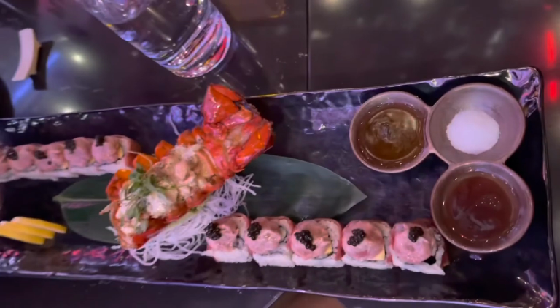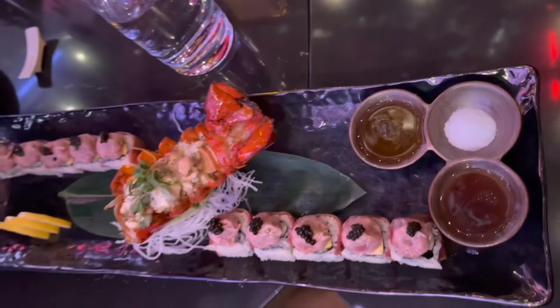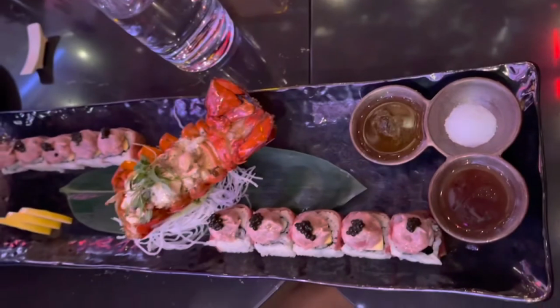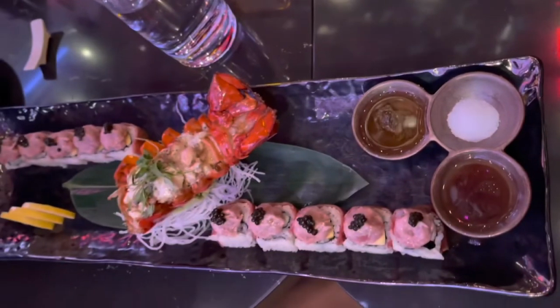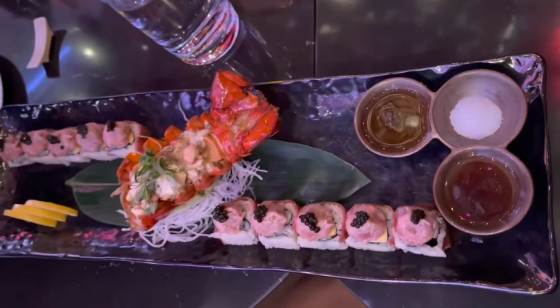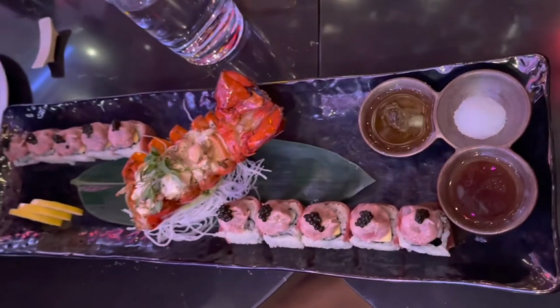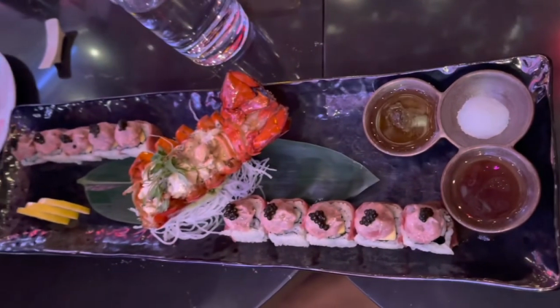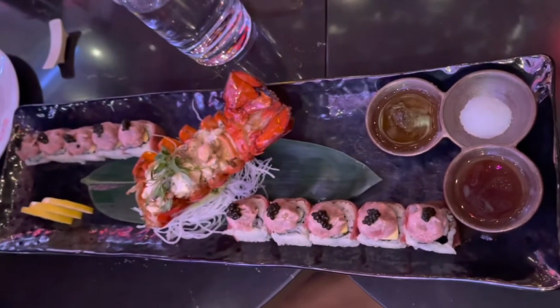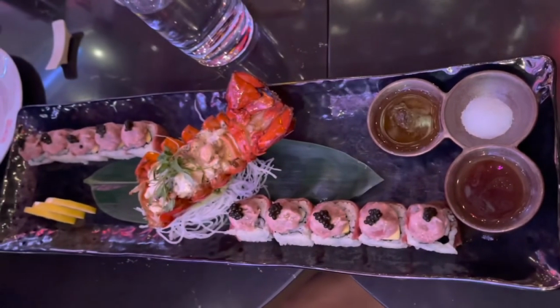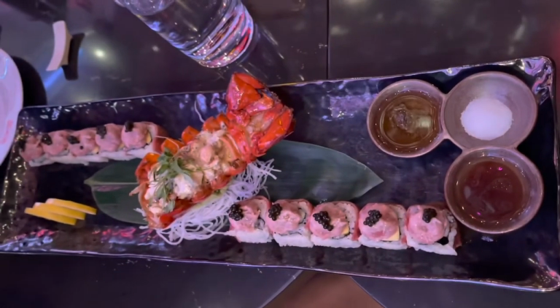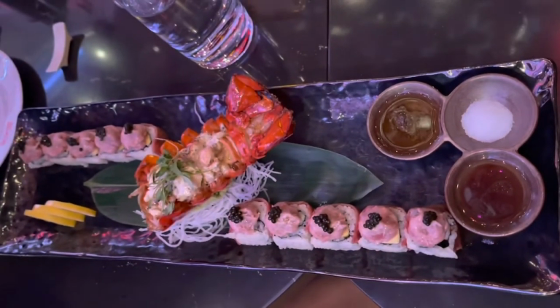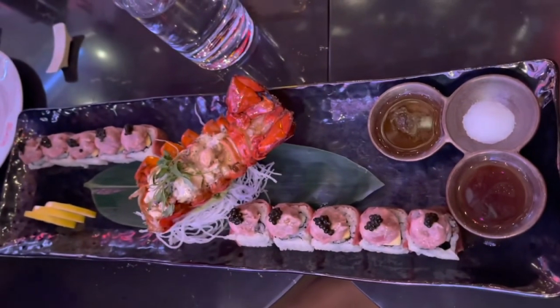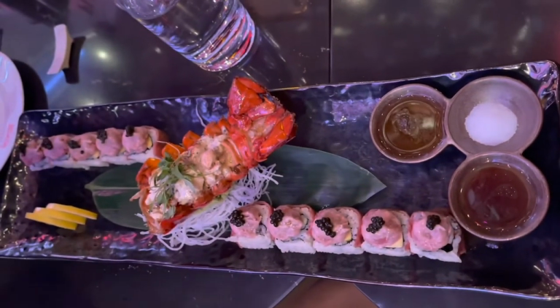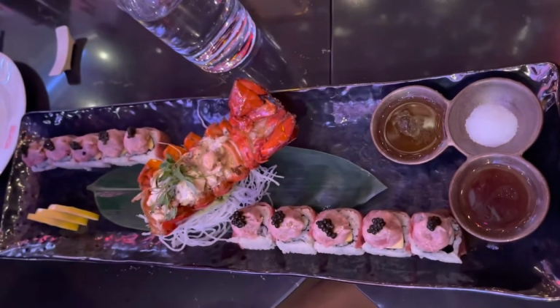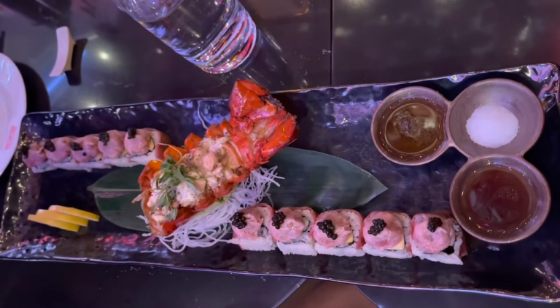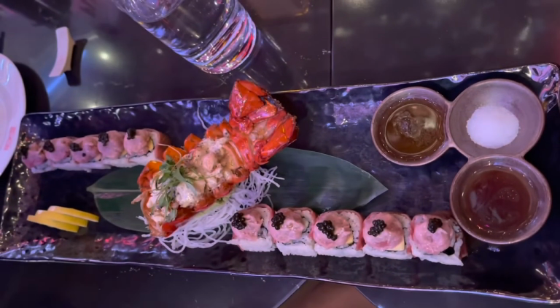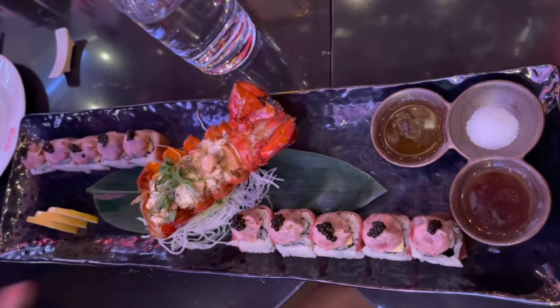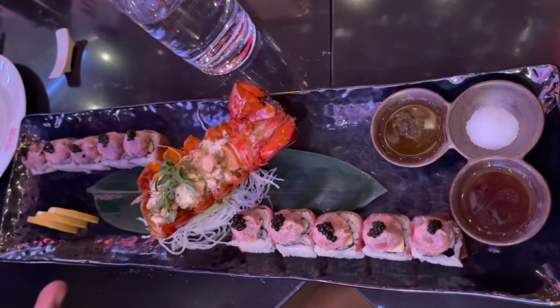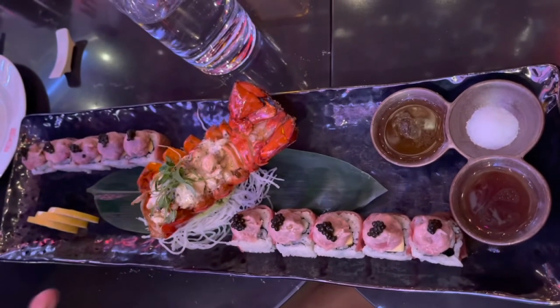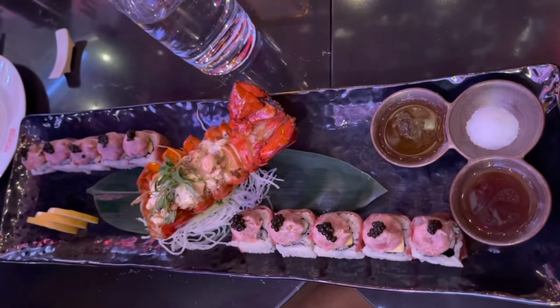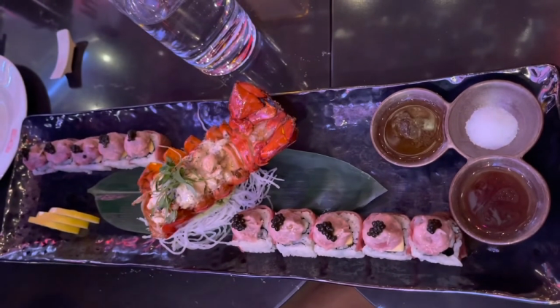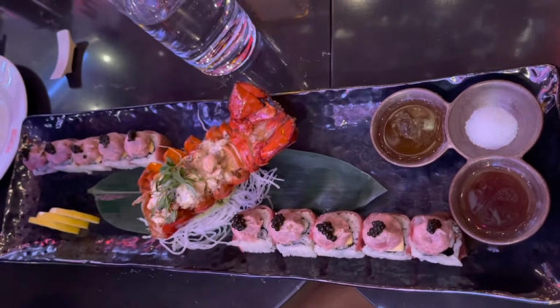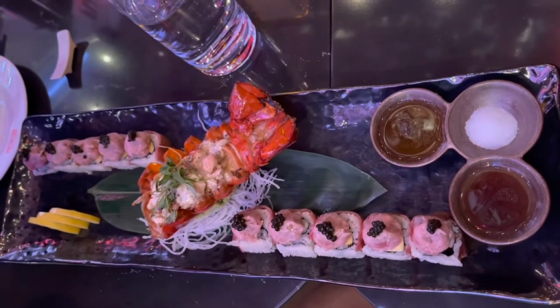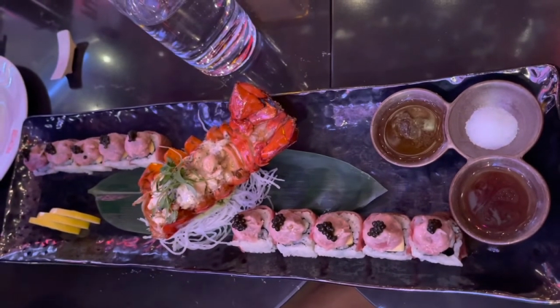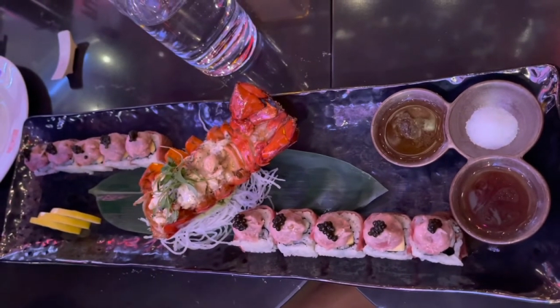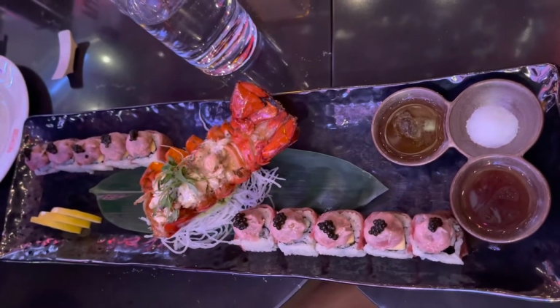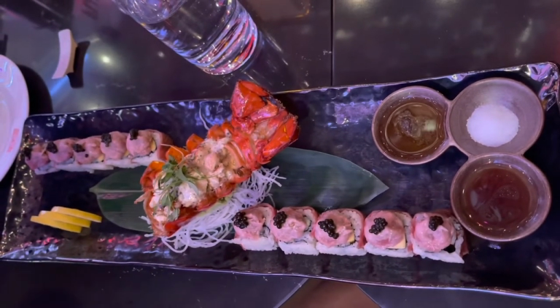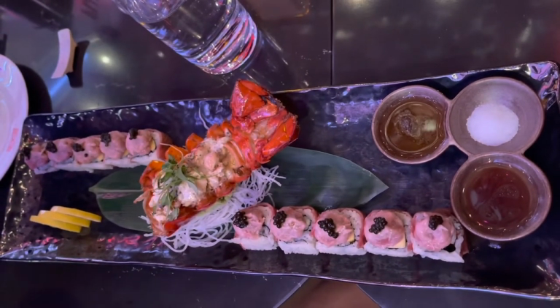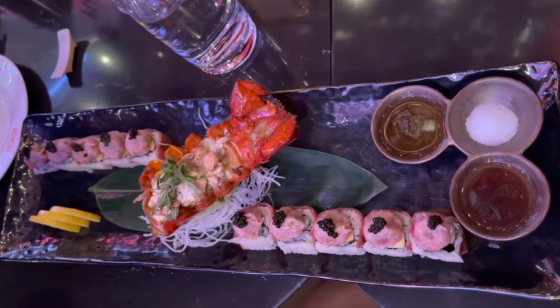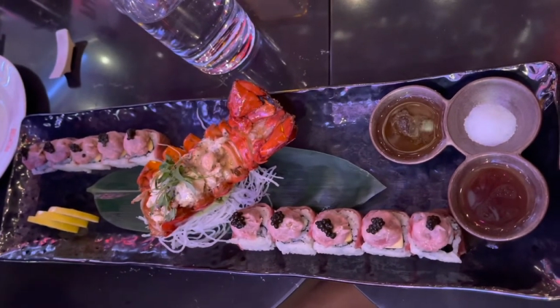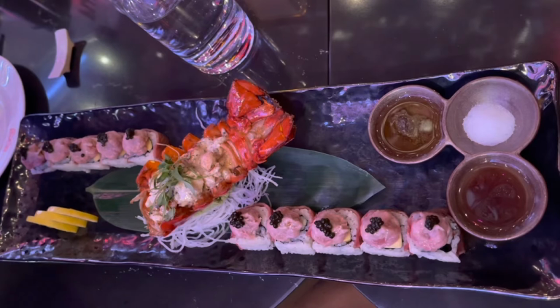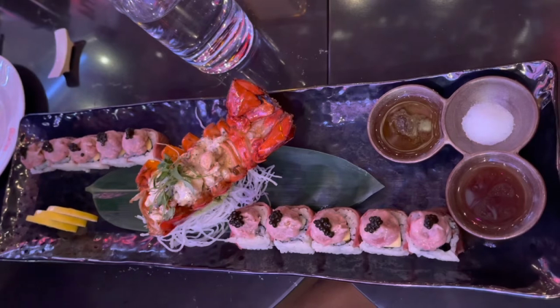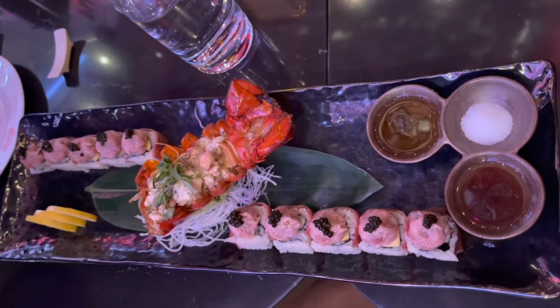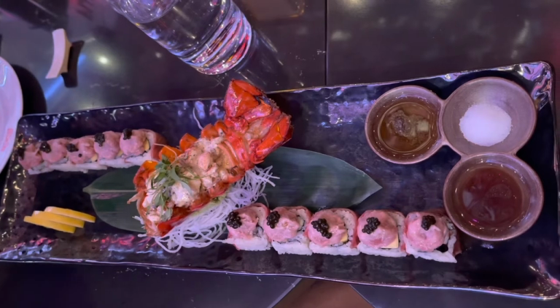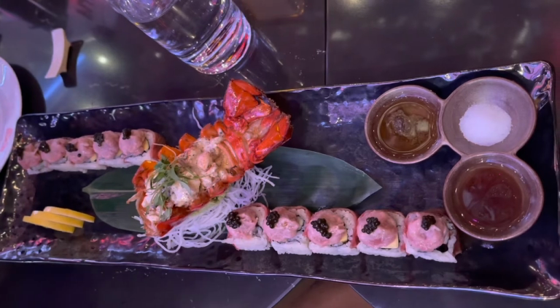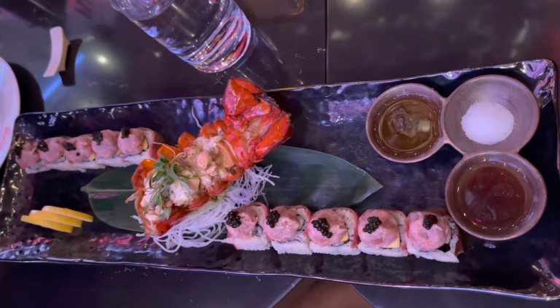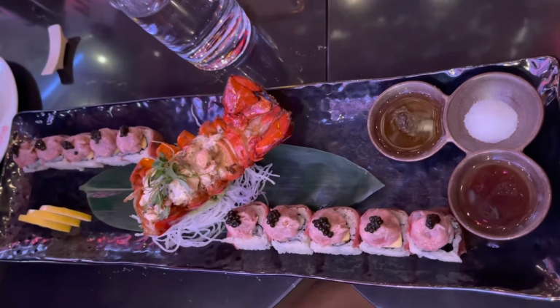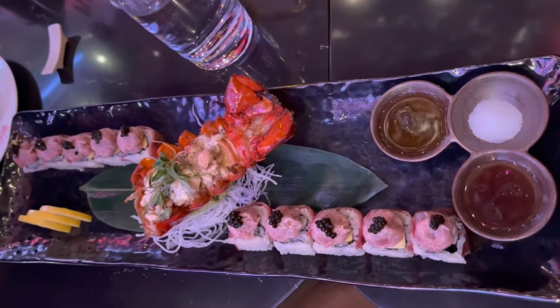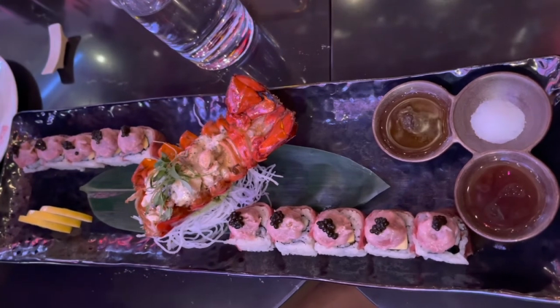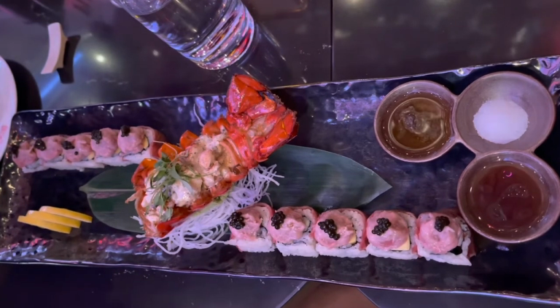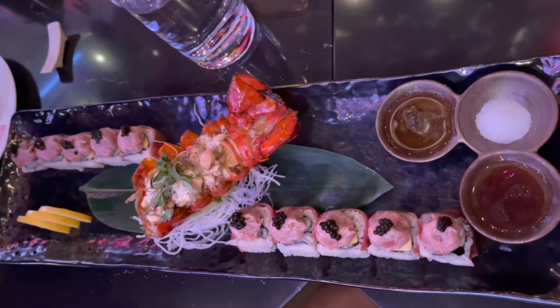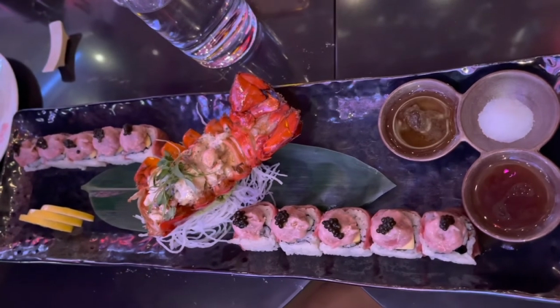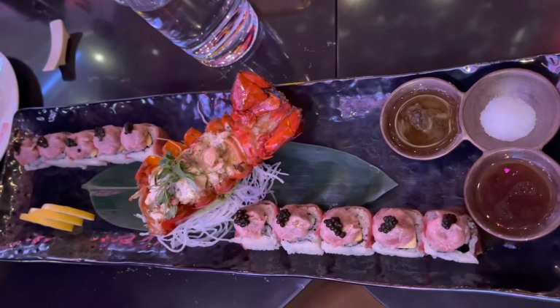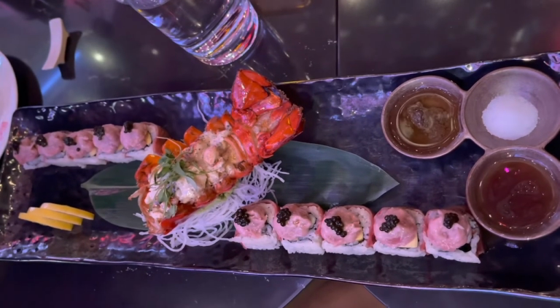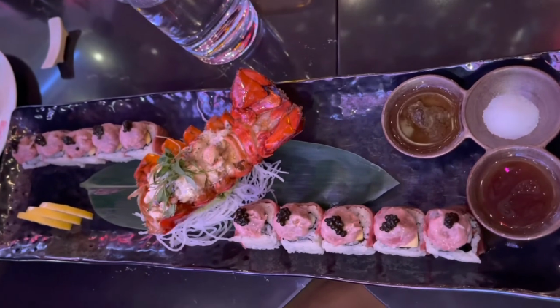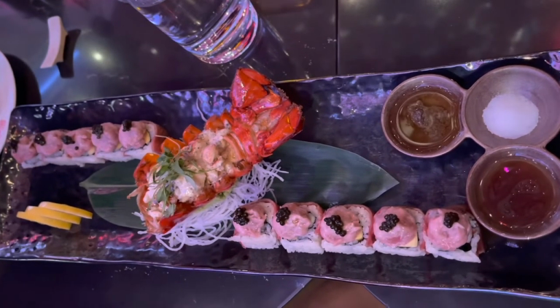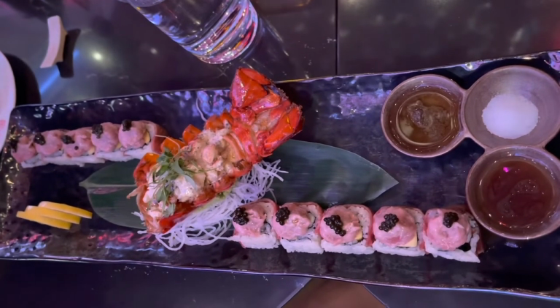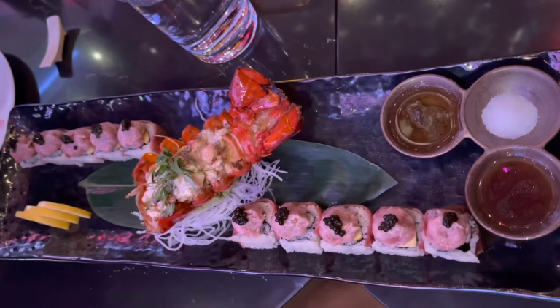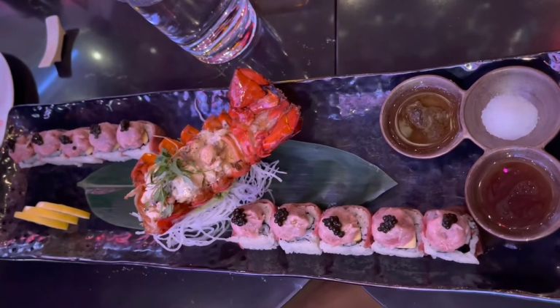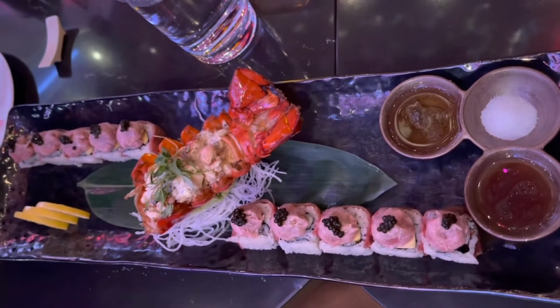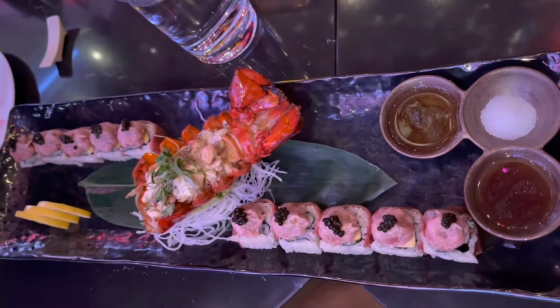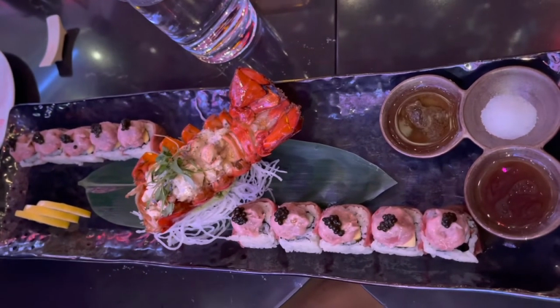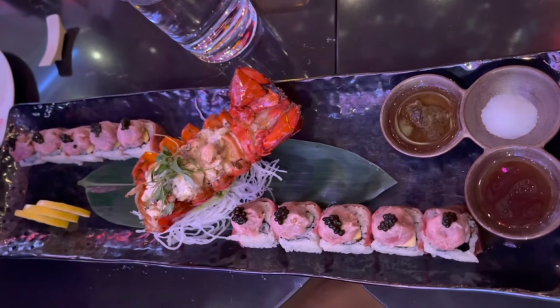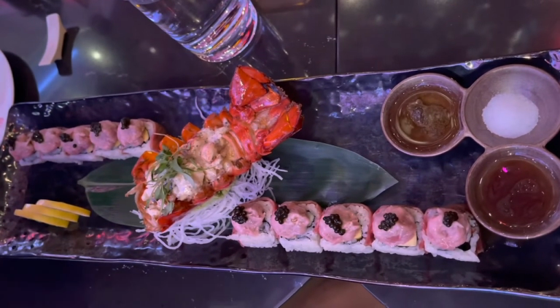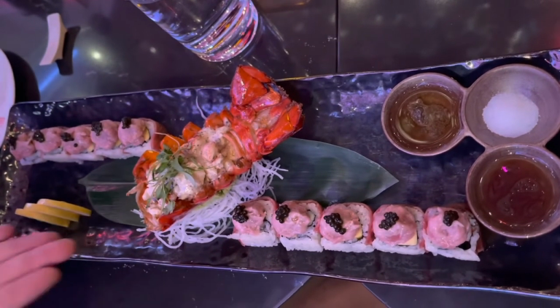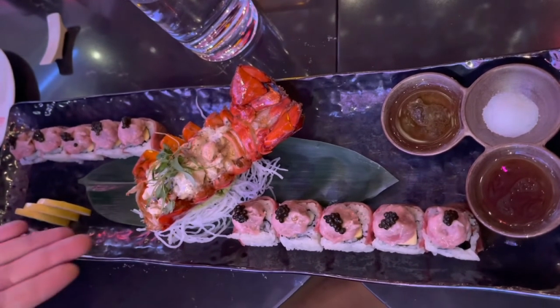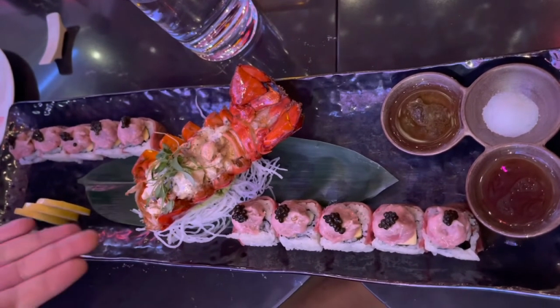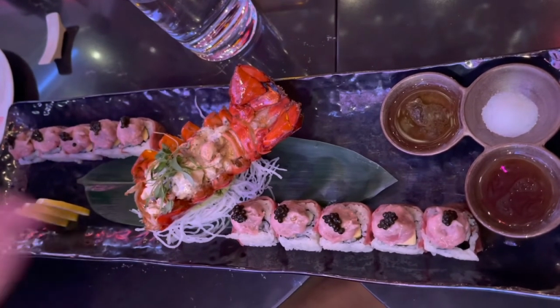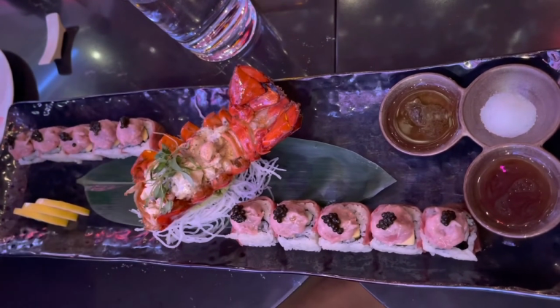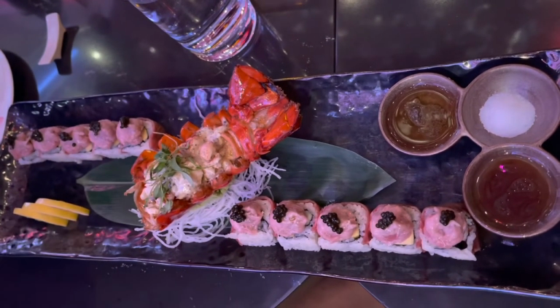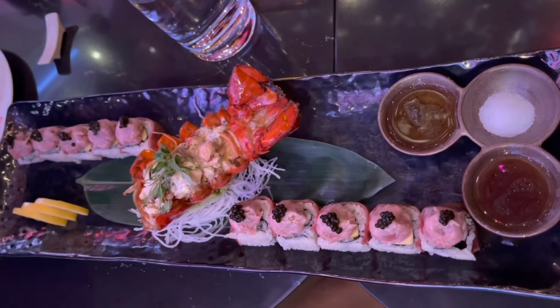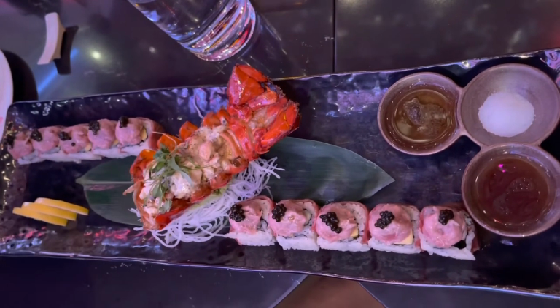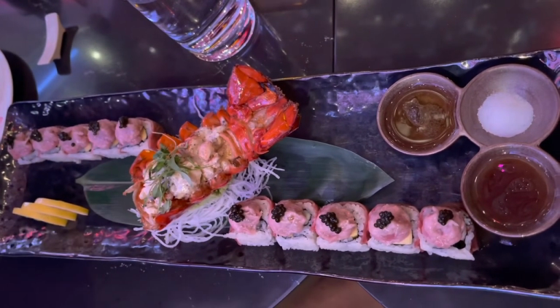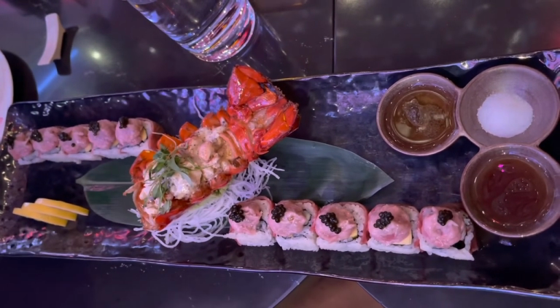This is our Highland roll. You got caviar, otoro tartare, a seared Wagyu, and you have your dynamite lobster.